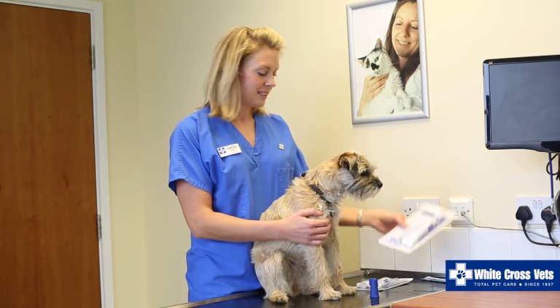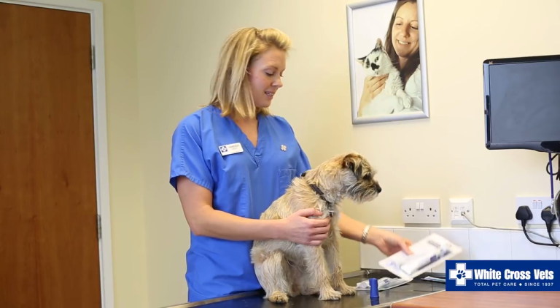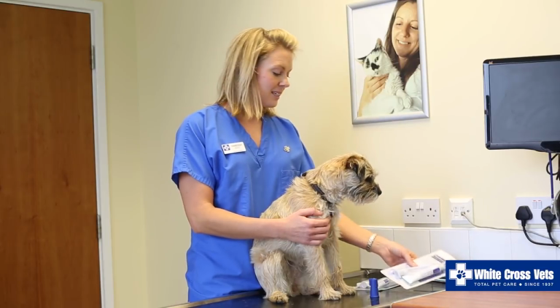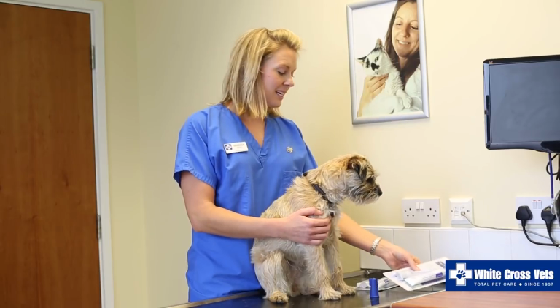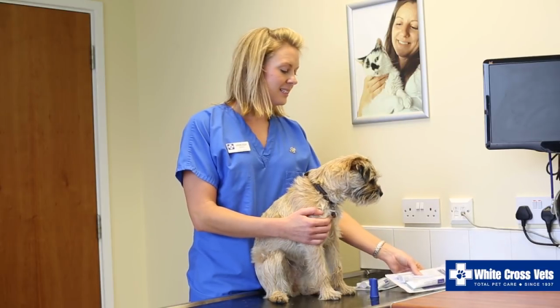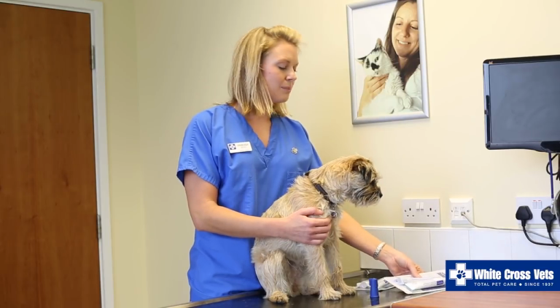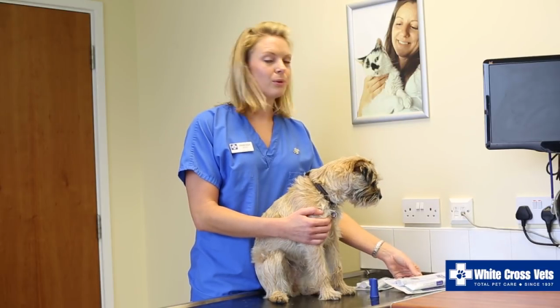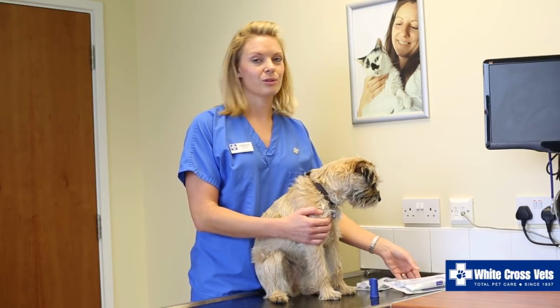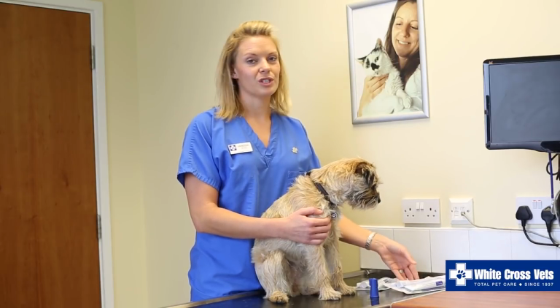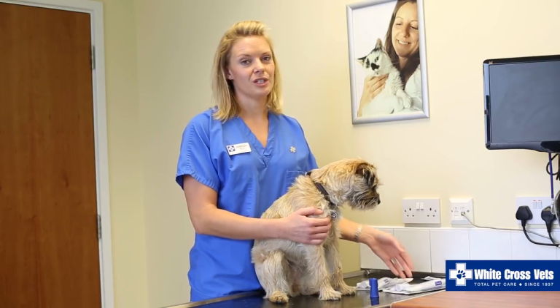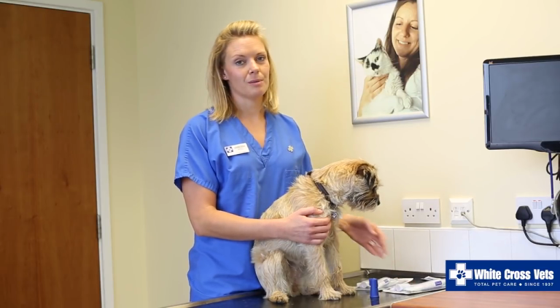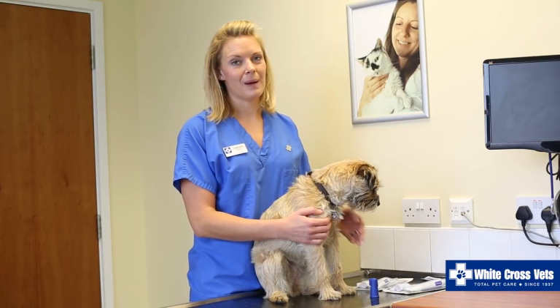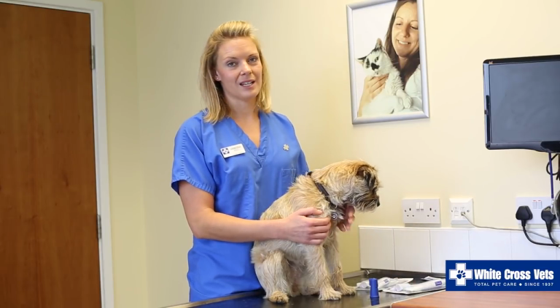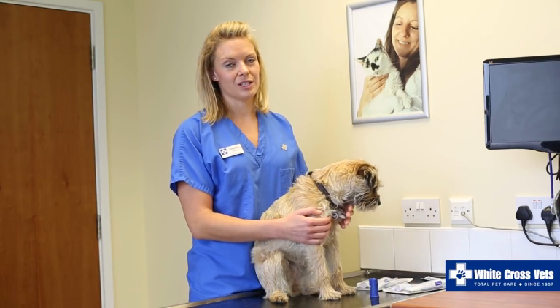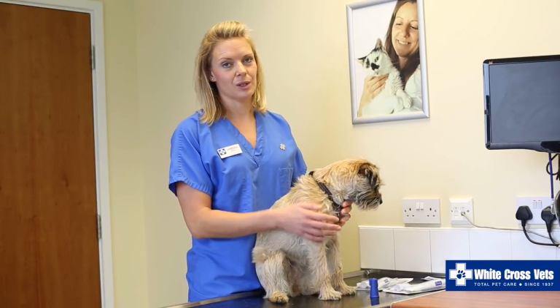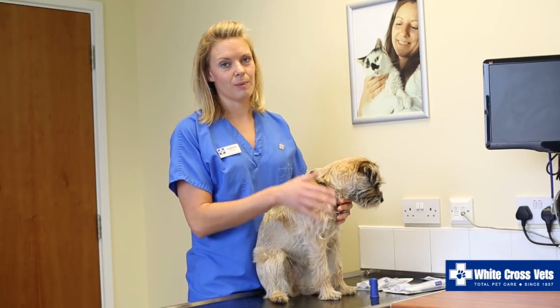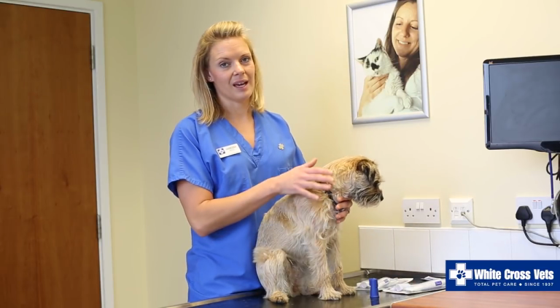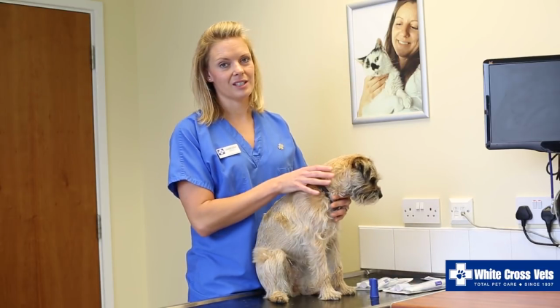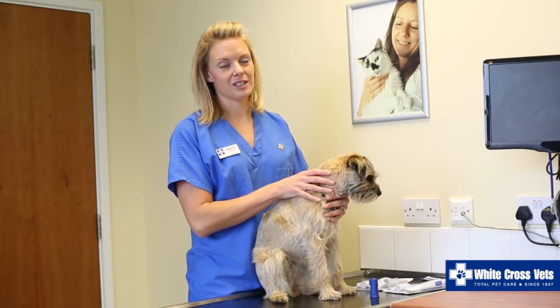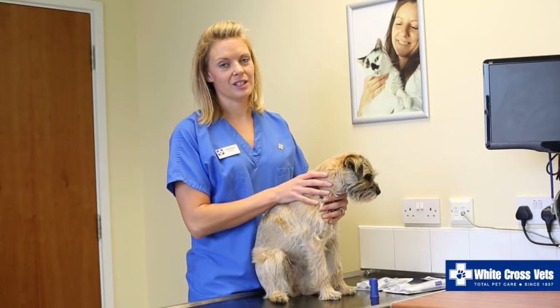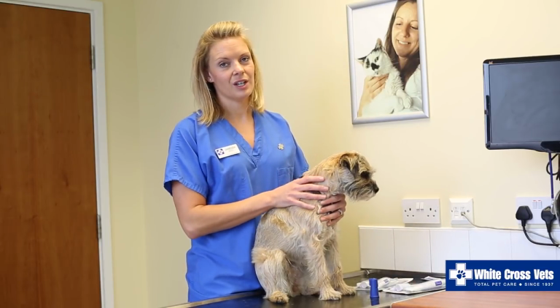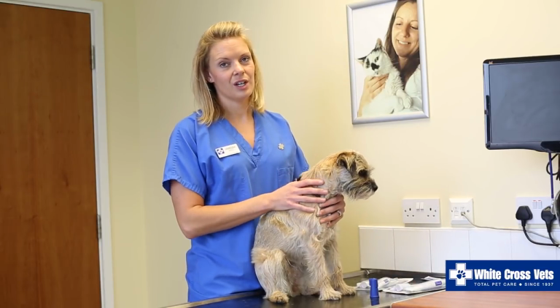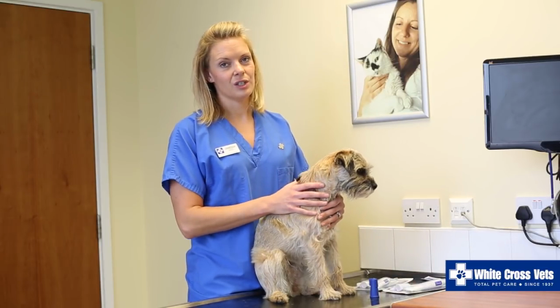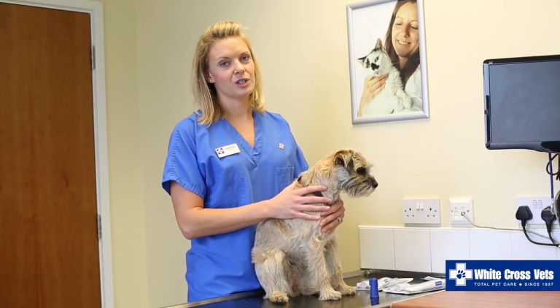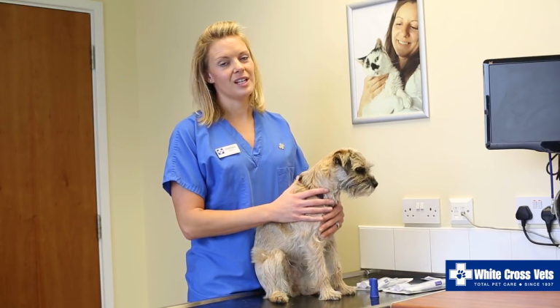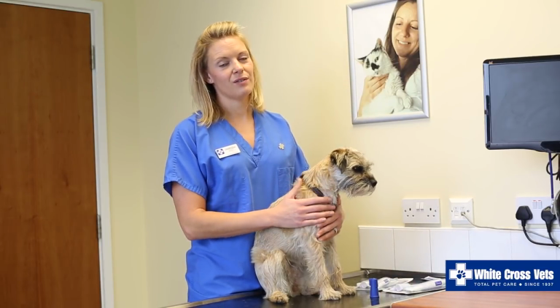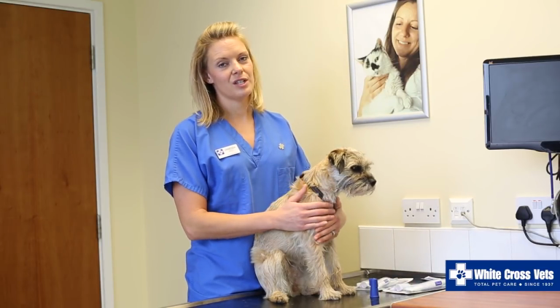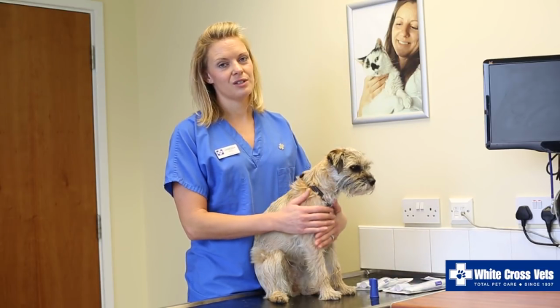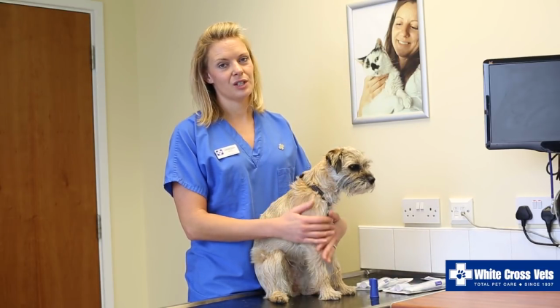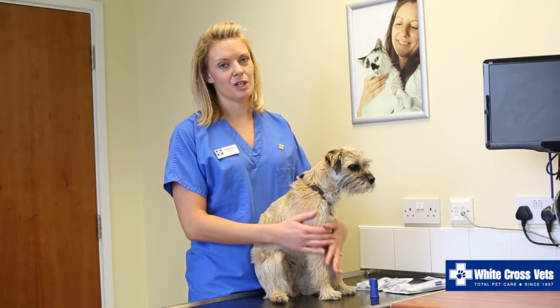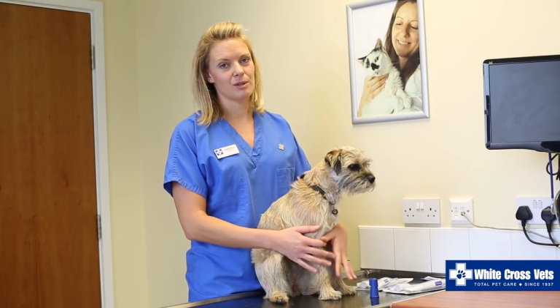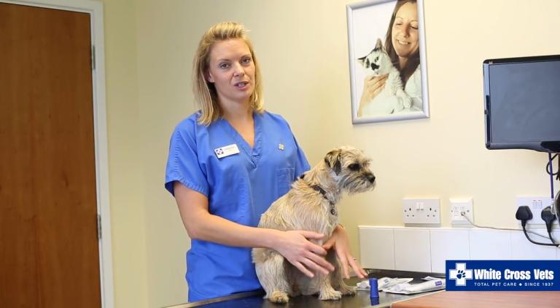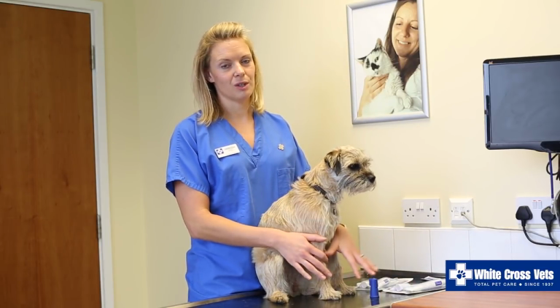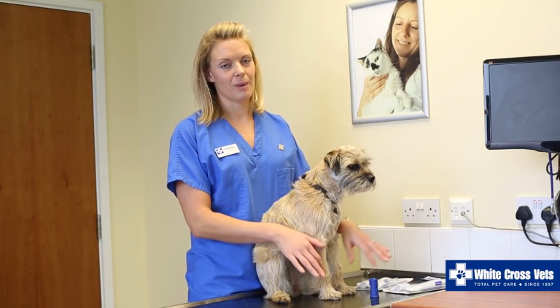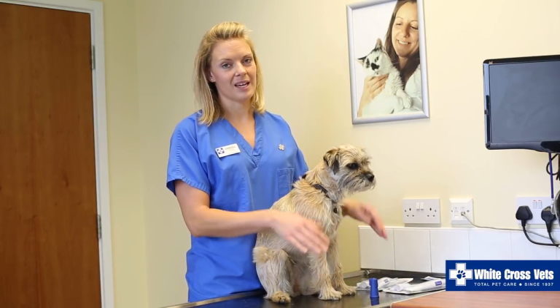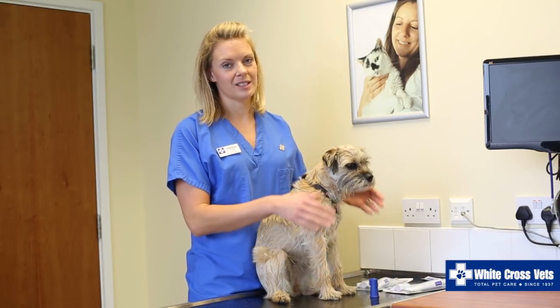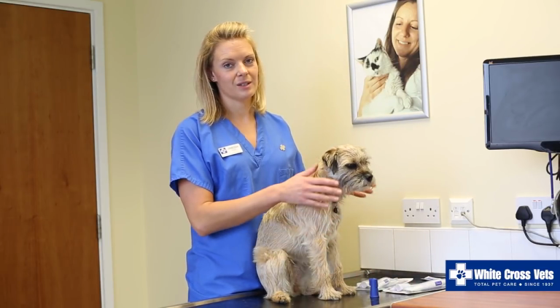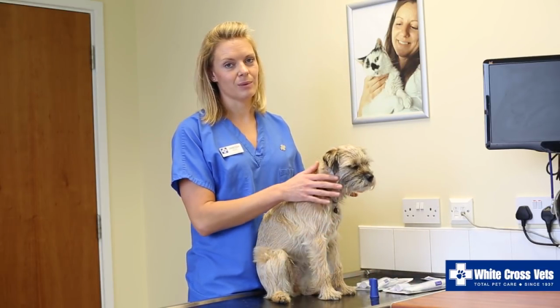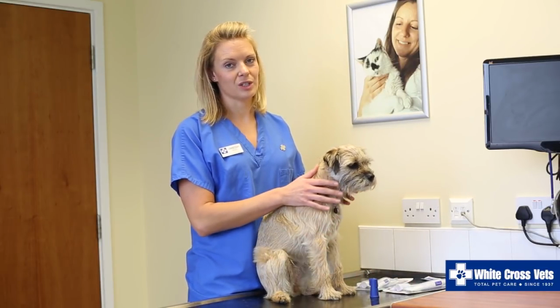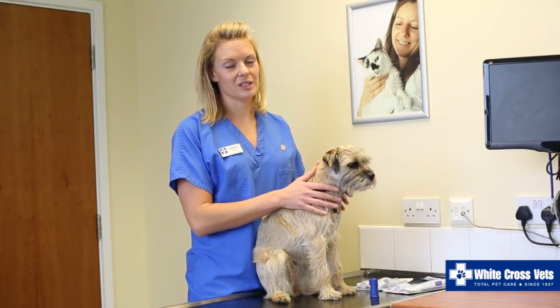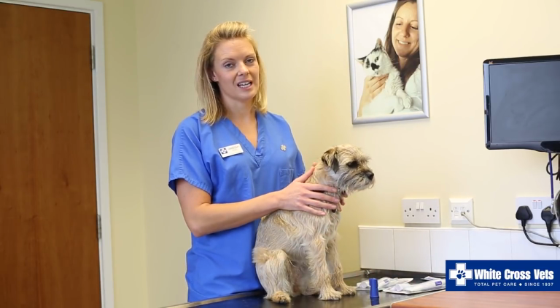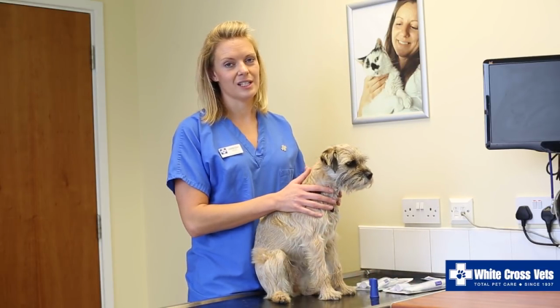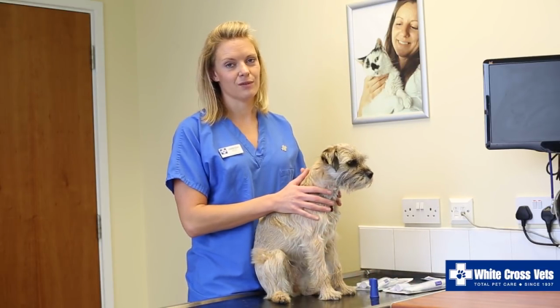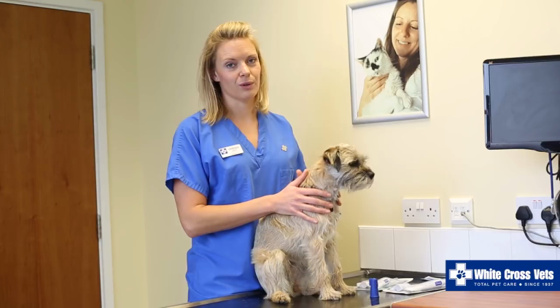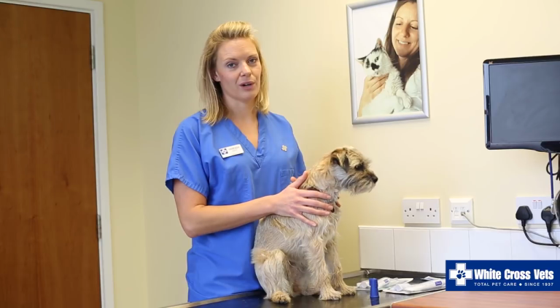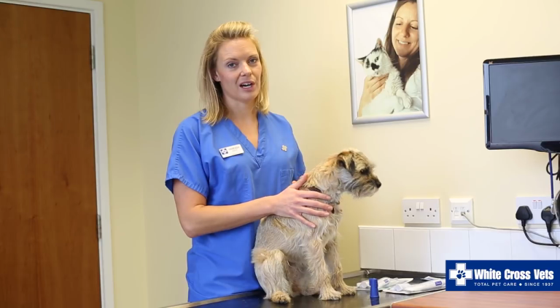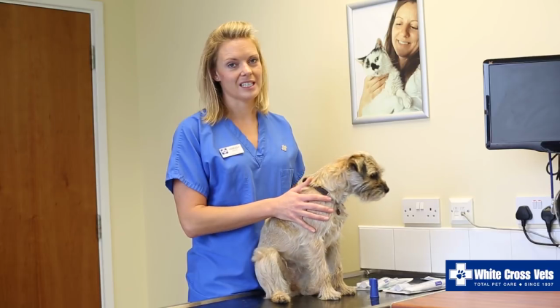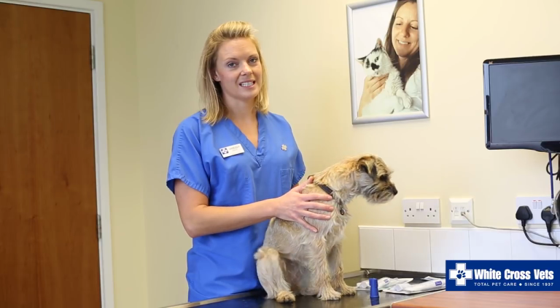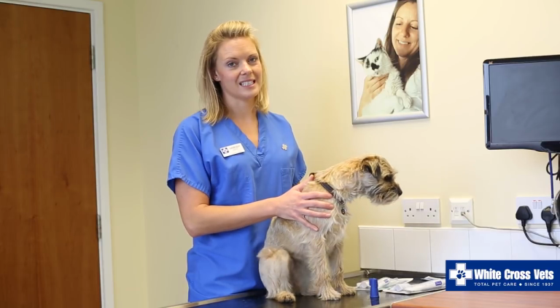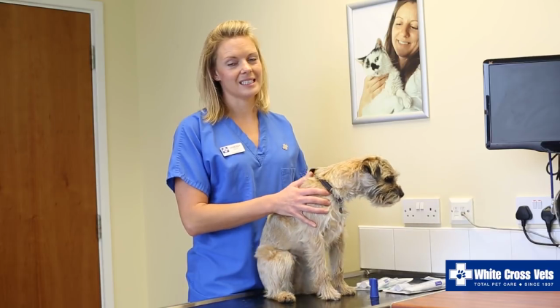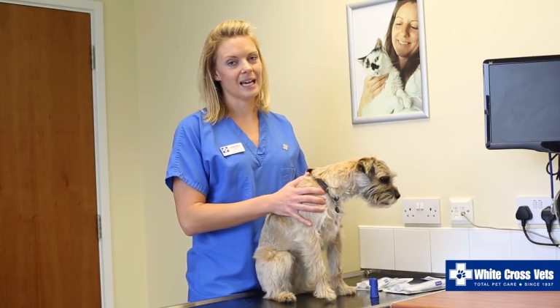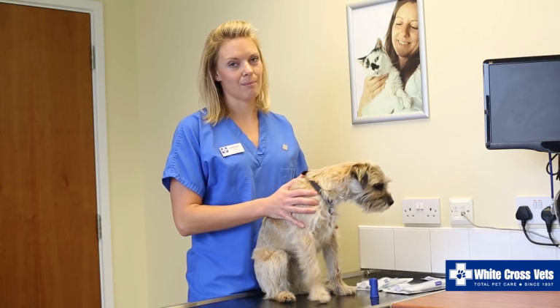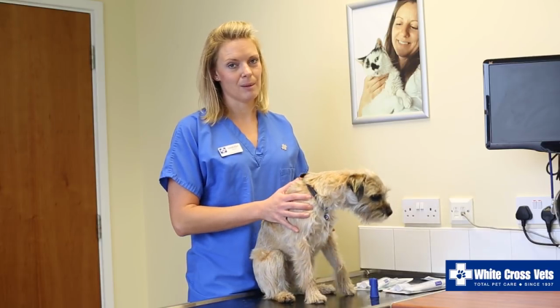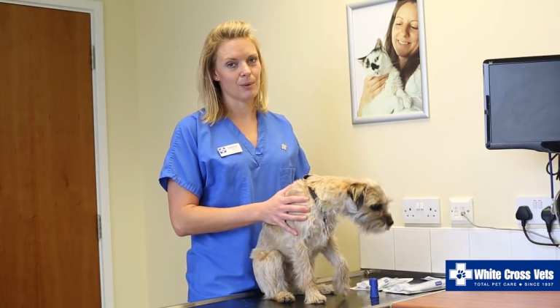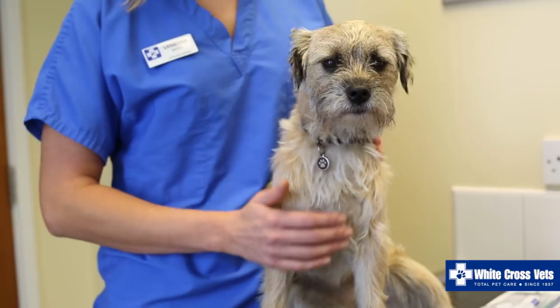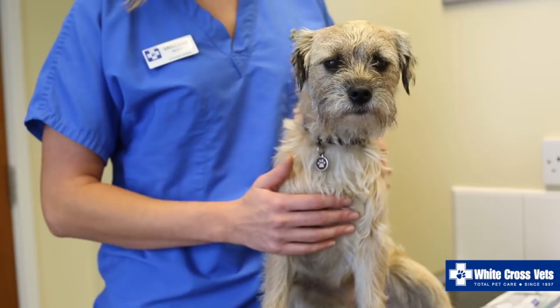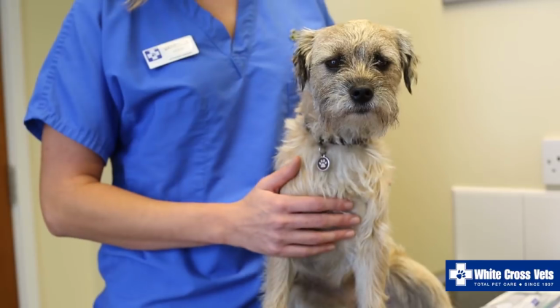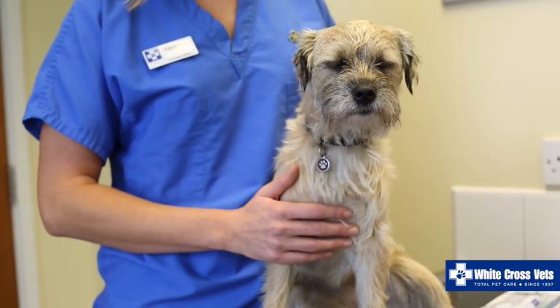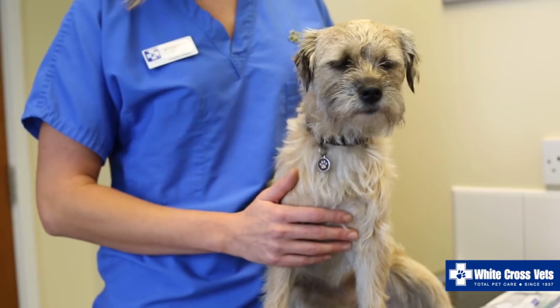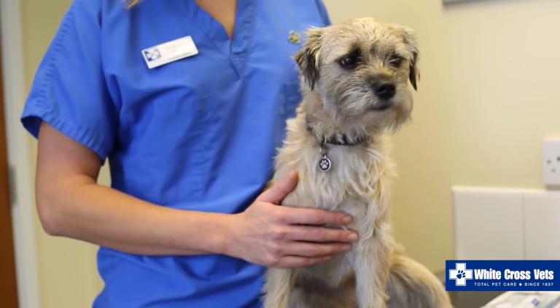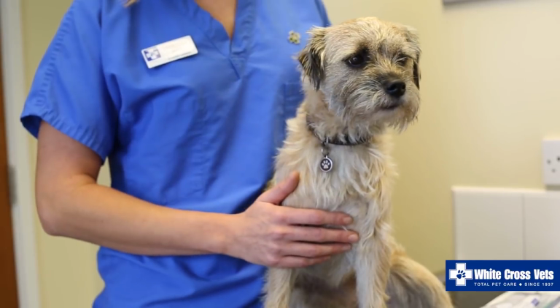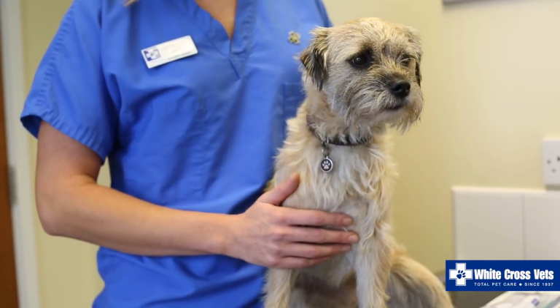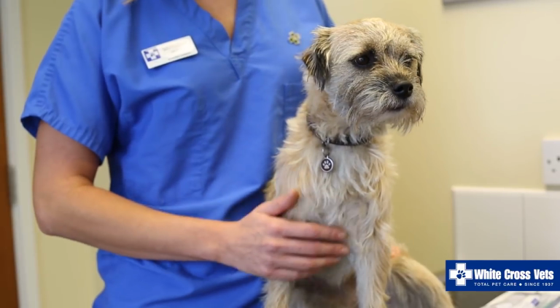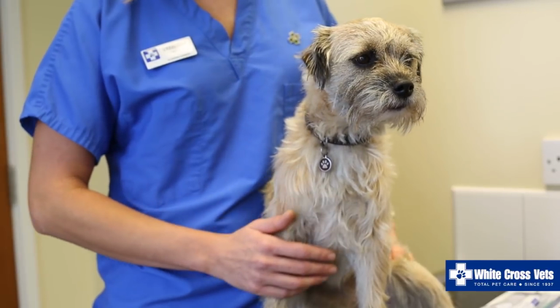It is important to use a pet toothpaste. You should never use a human toothpaste which contains fluoride, as this can be poisonous to our pets.